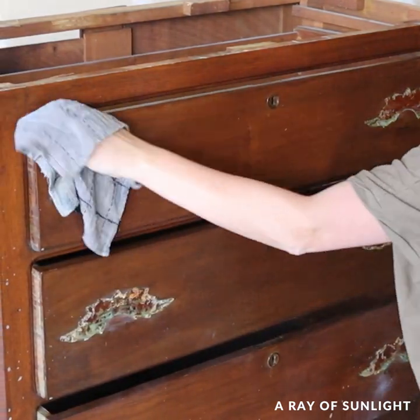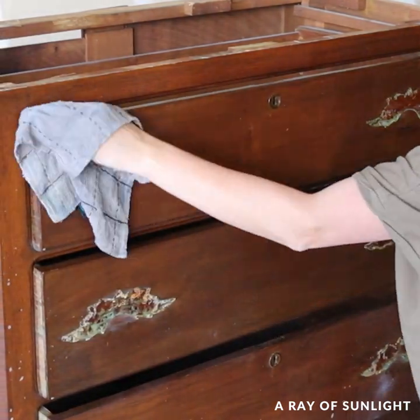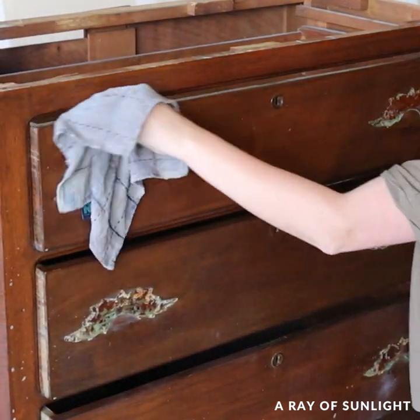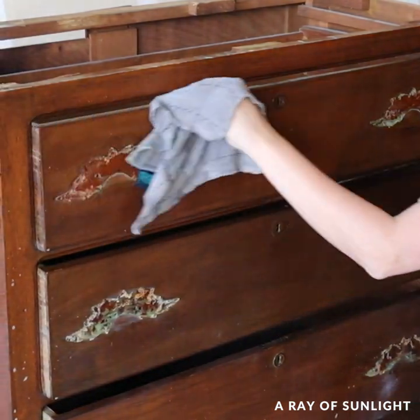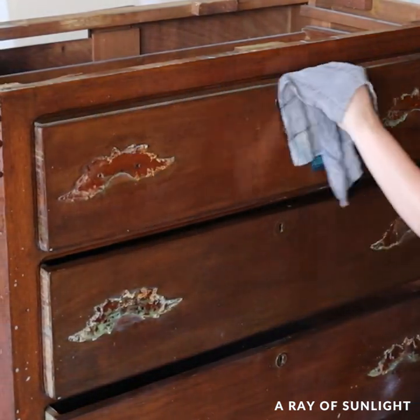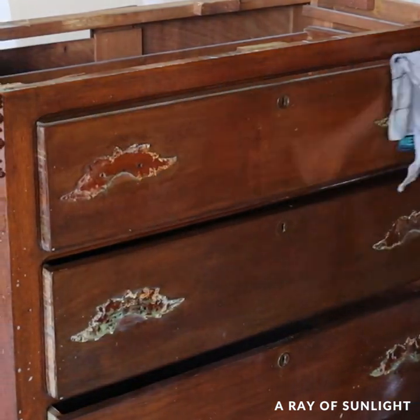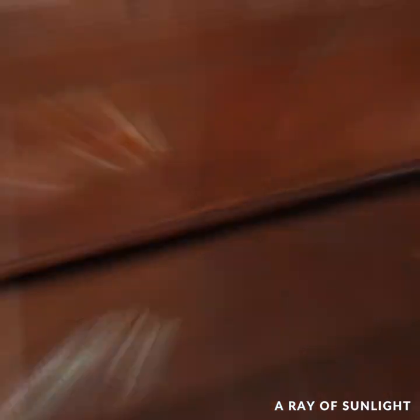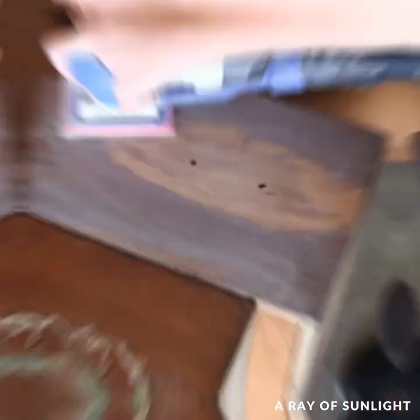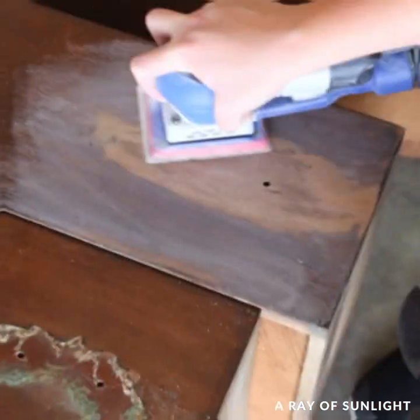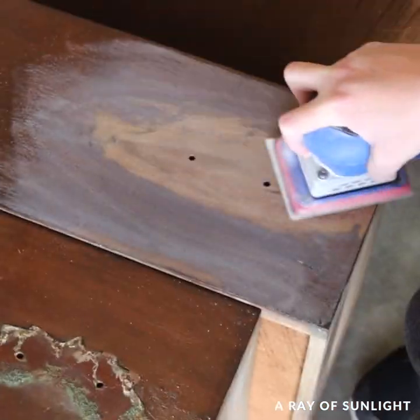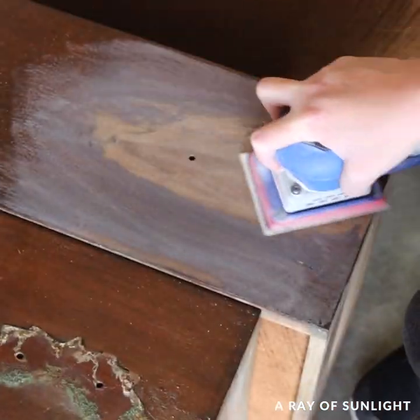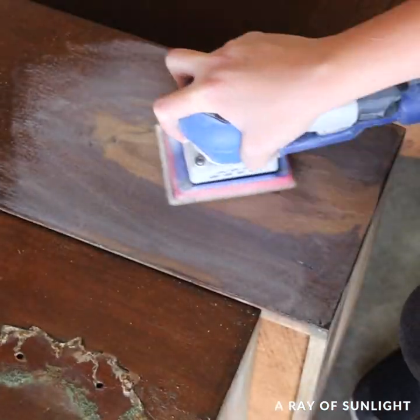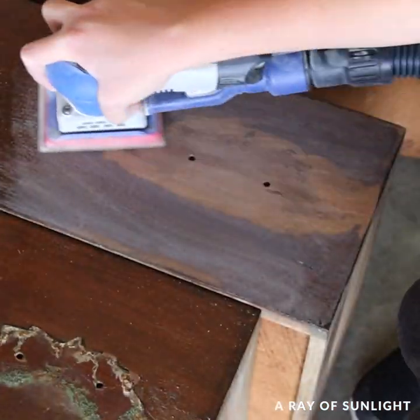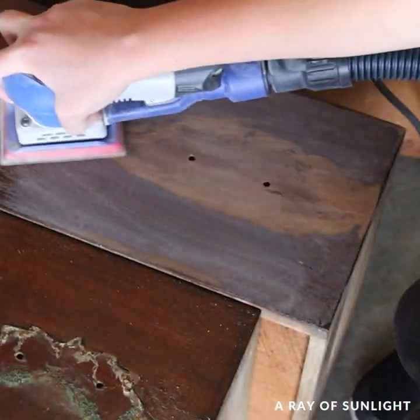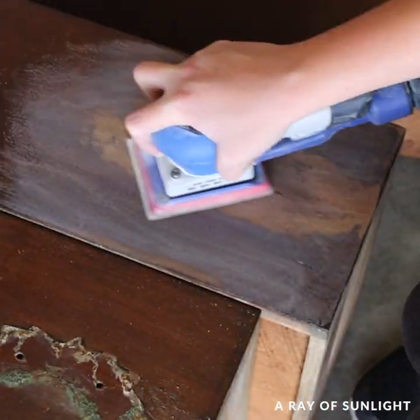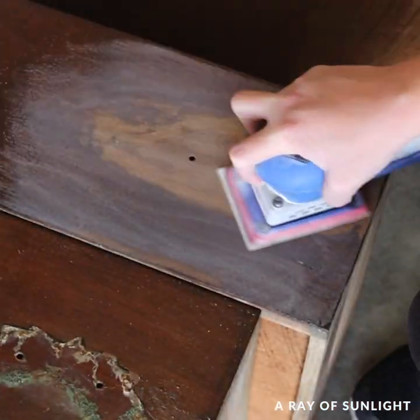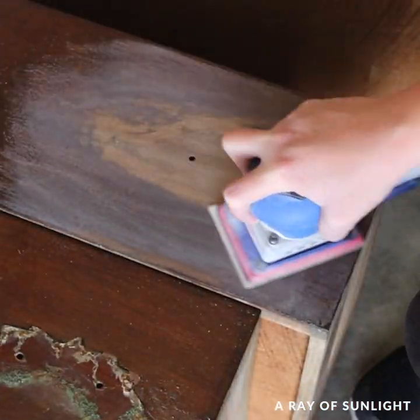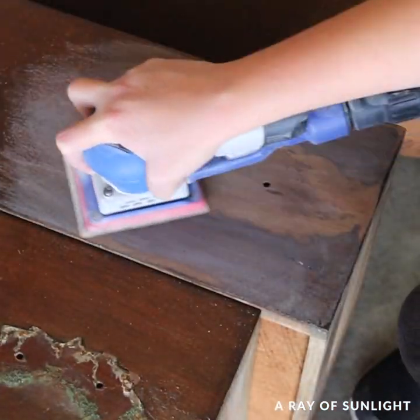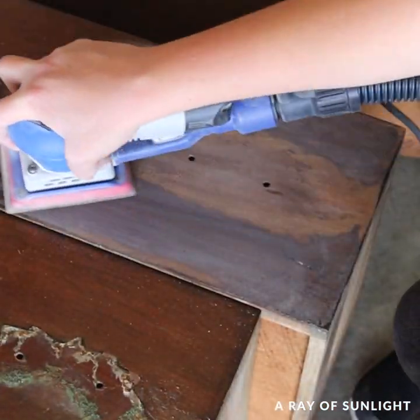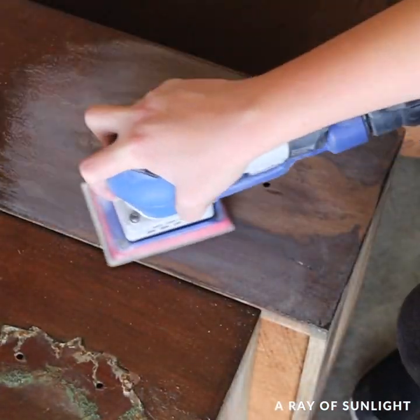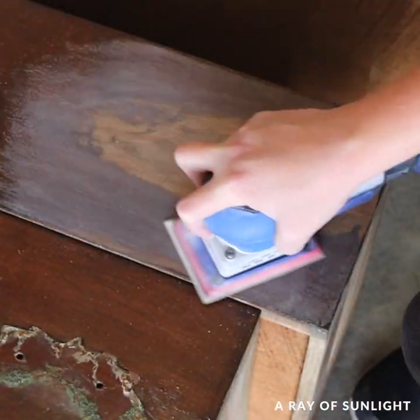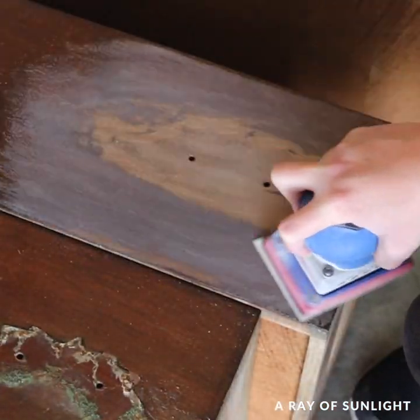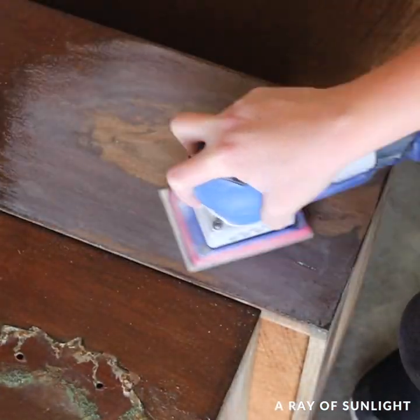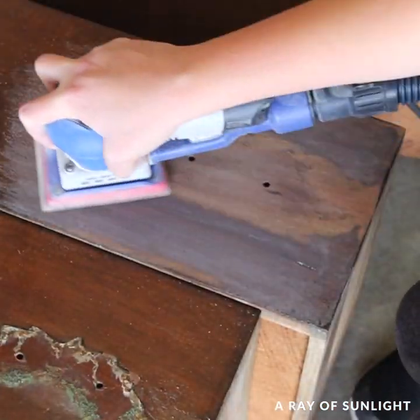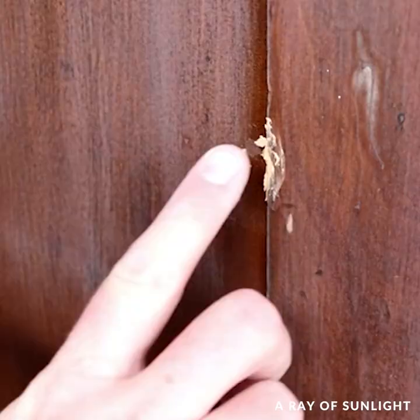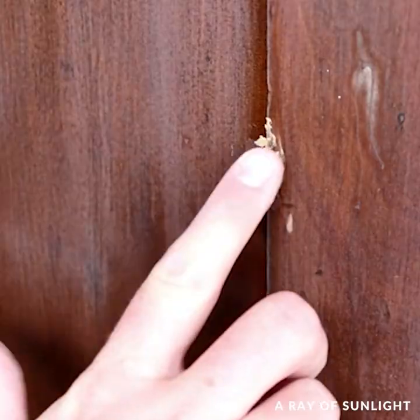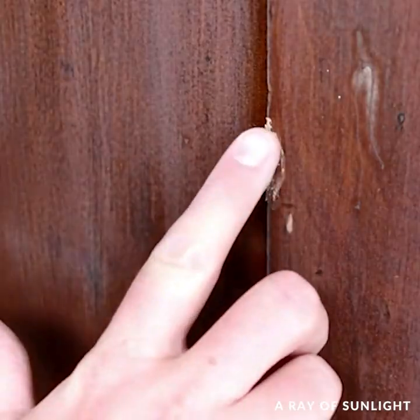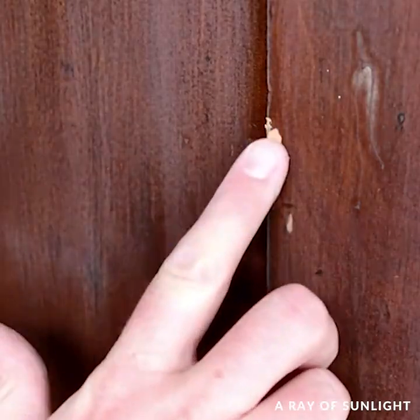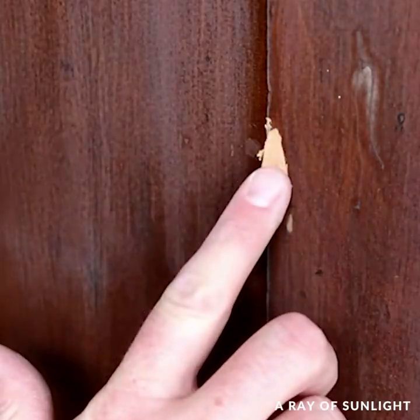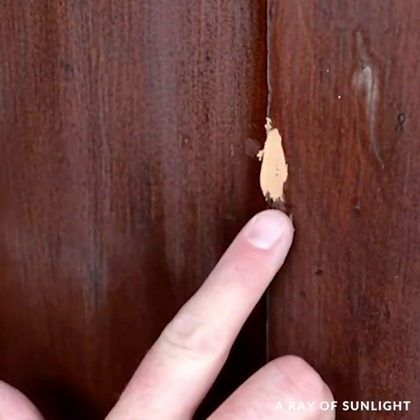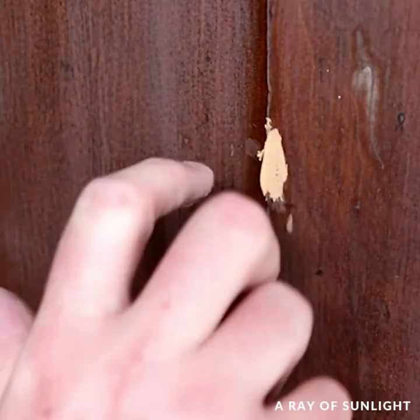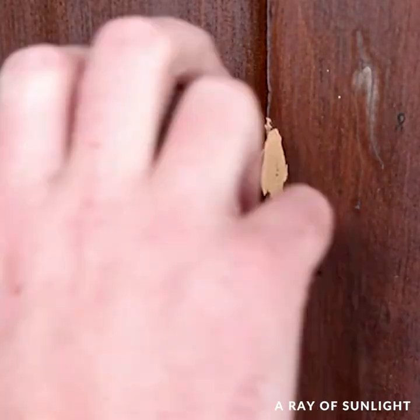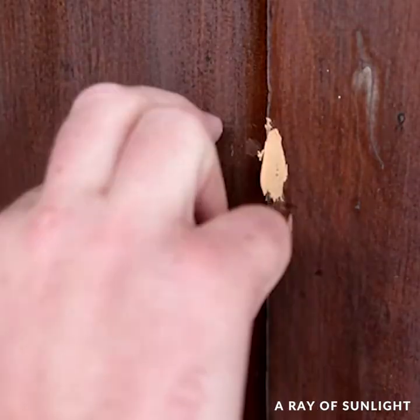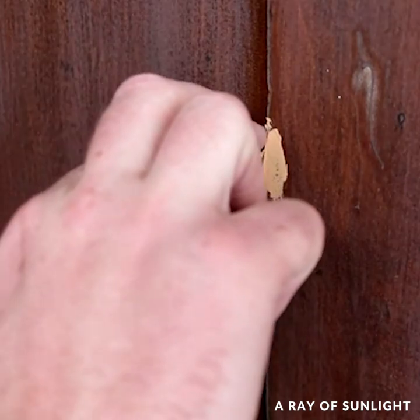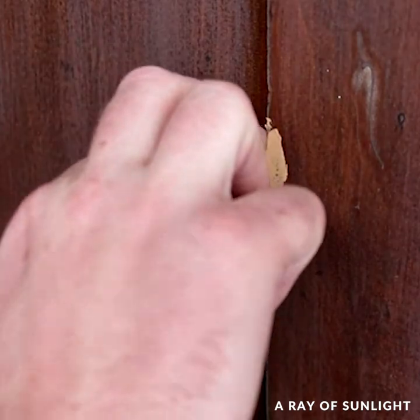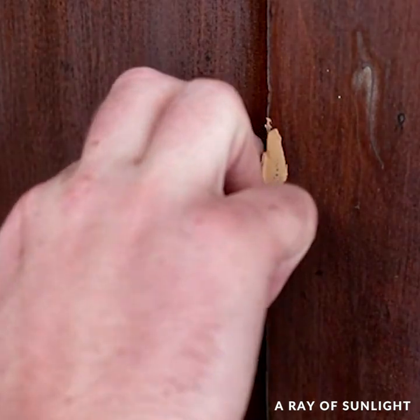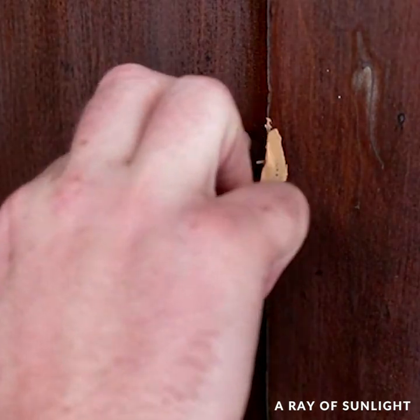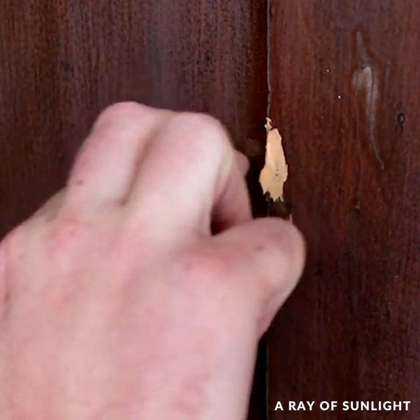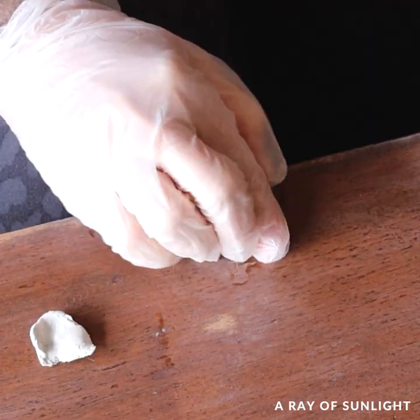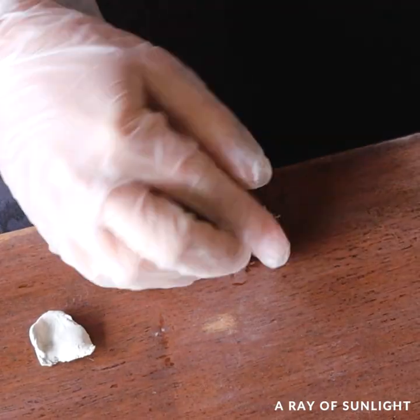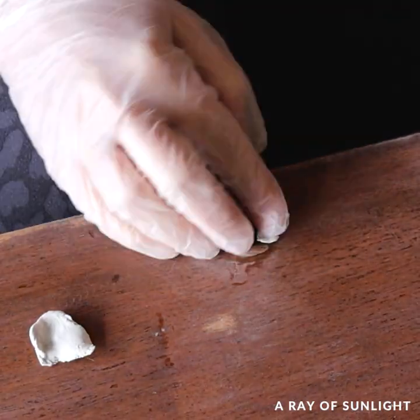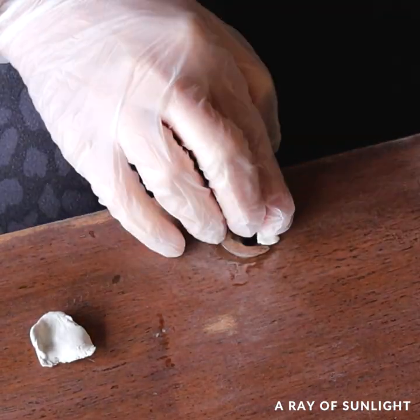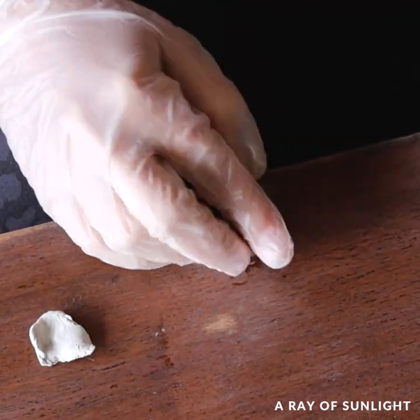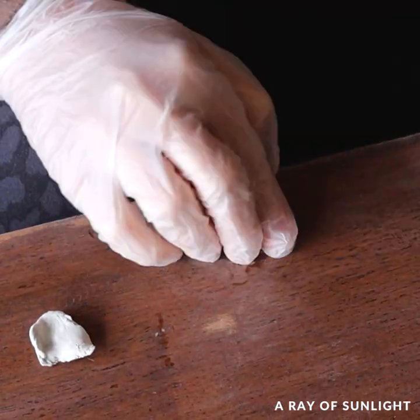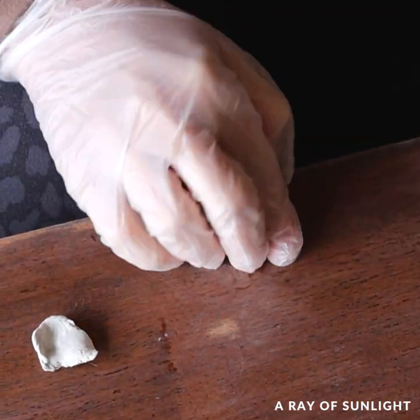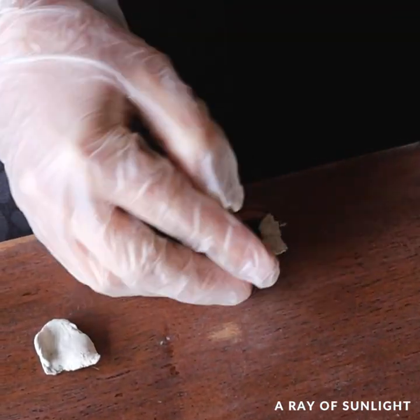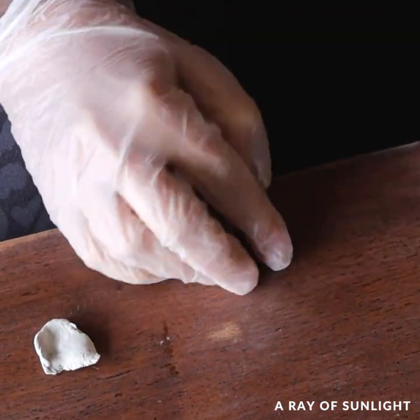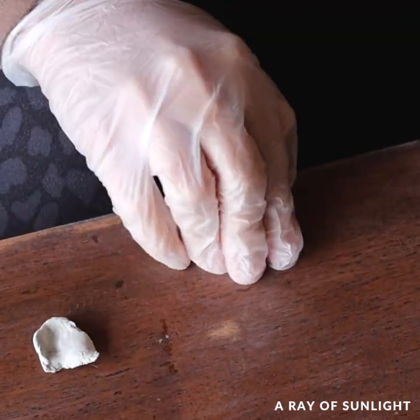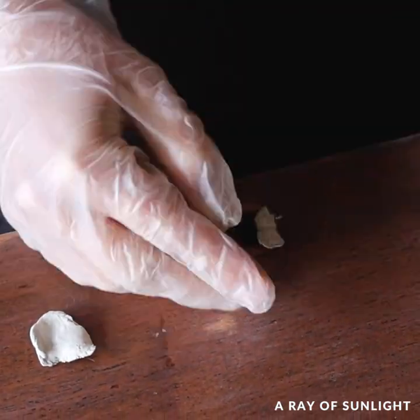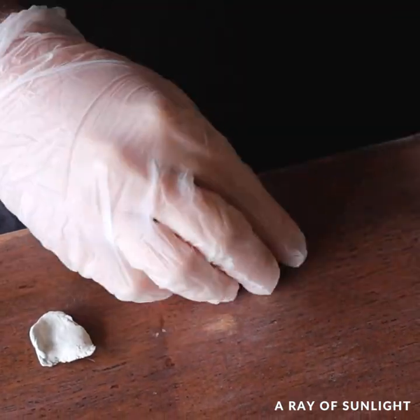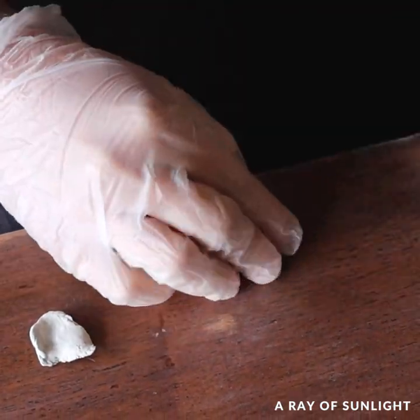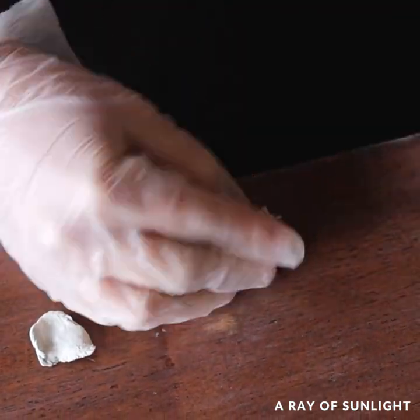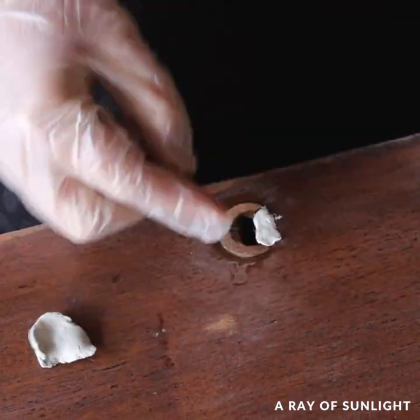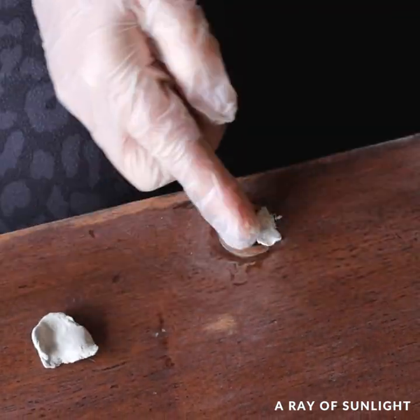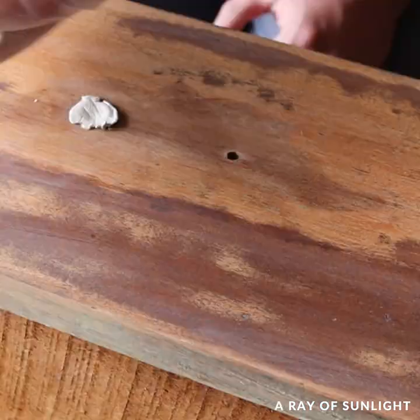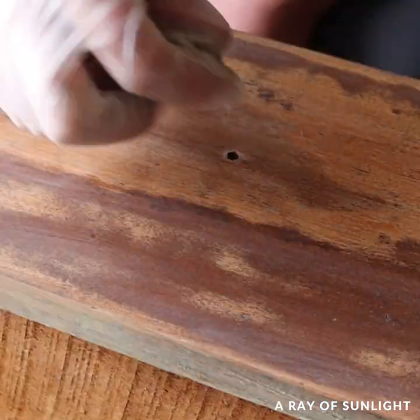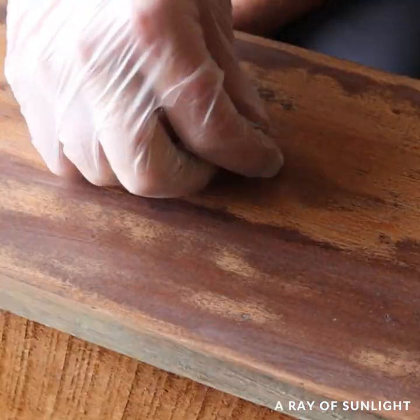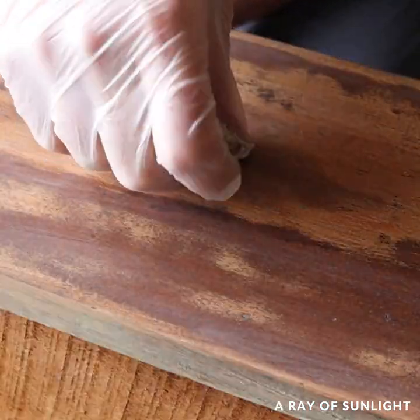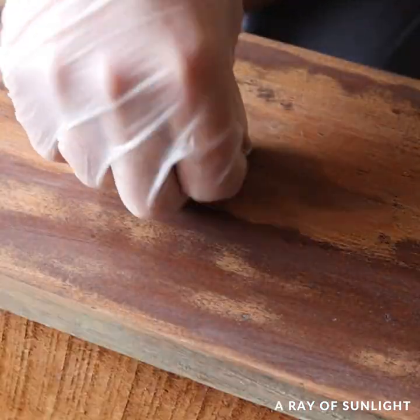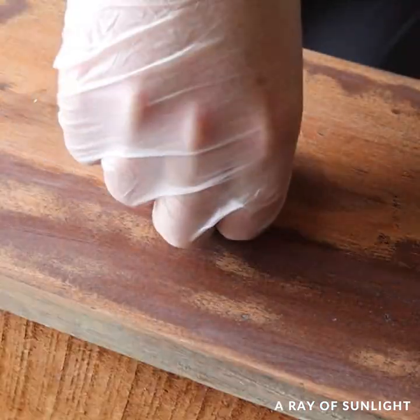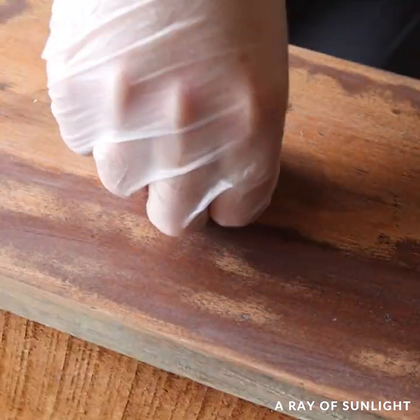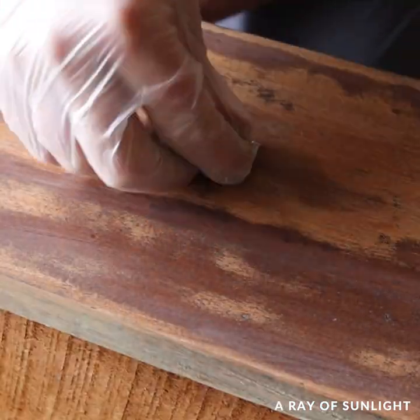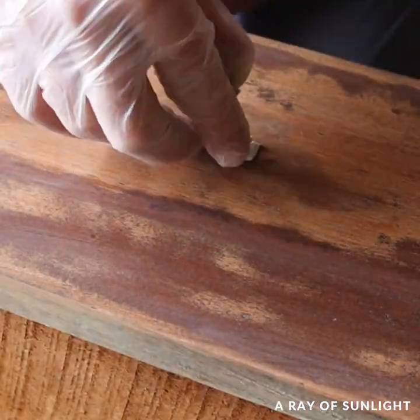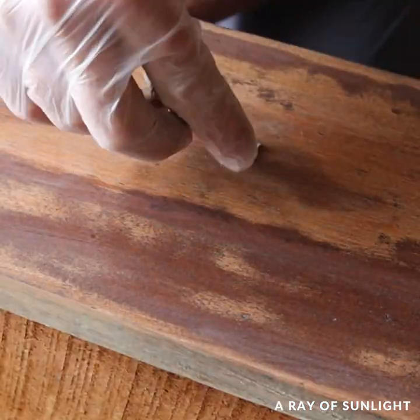We sanded all of the gunk off of the drawers, filled in the scratches, fixed the keyhole, and filled in the old hardware holes.